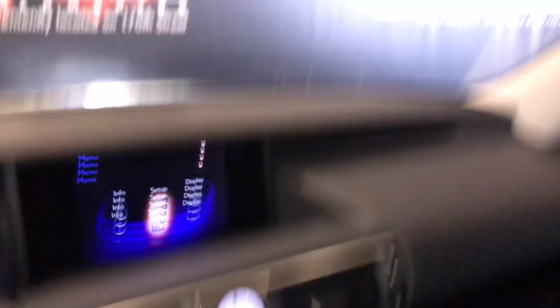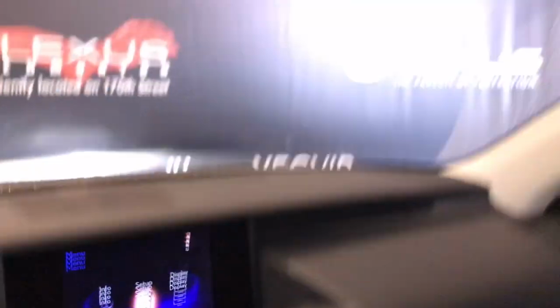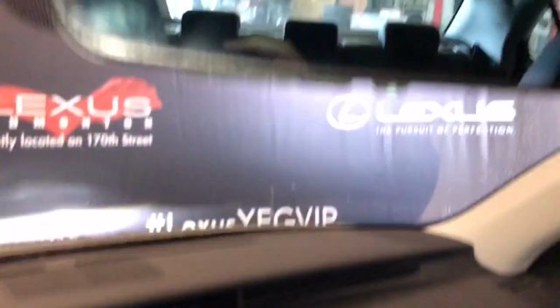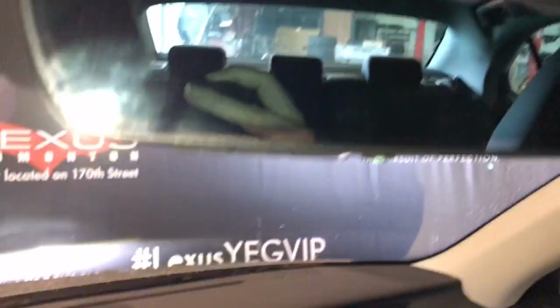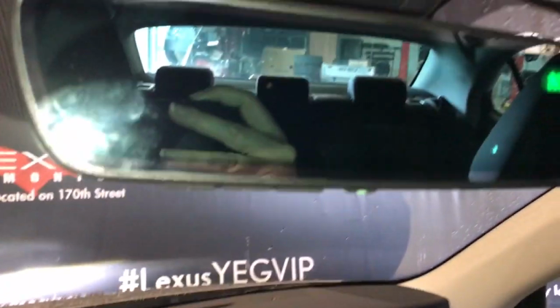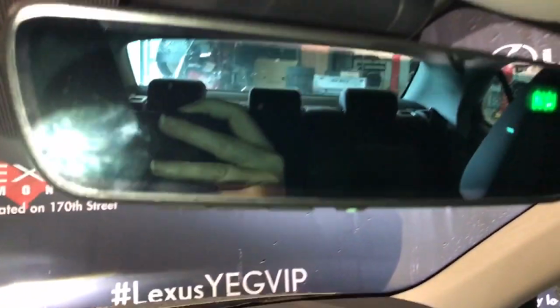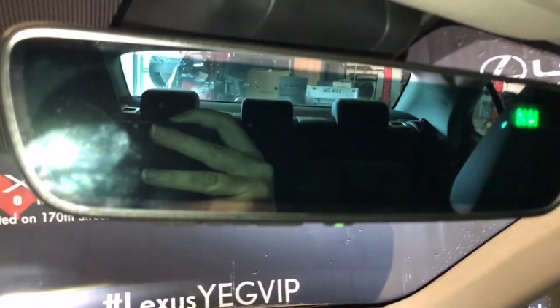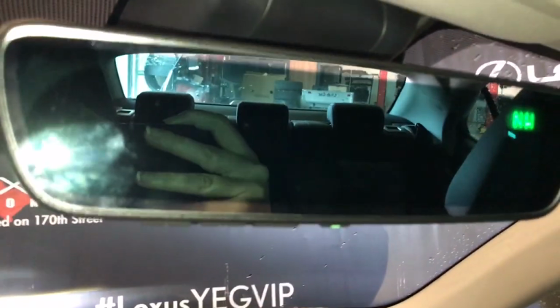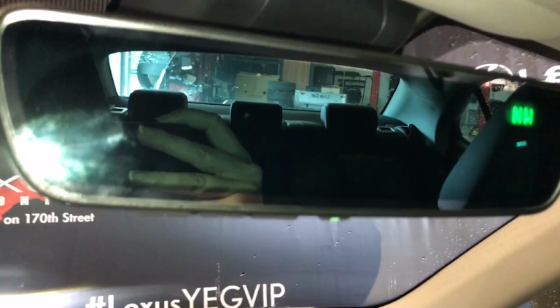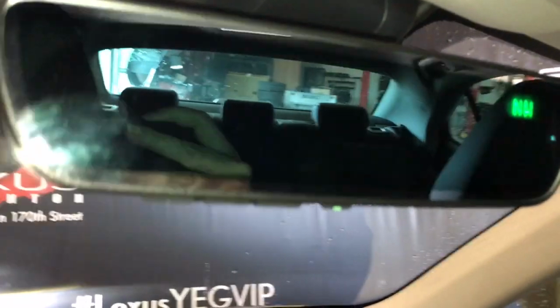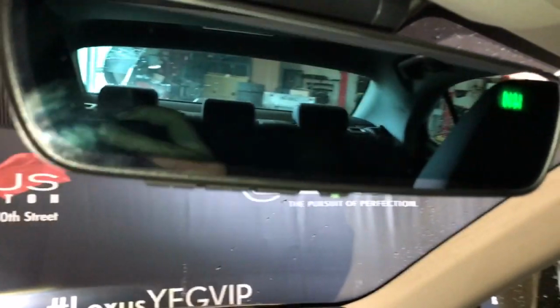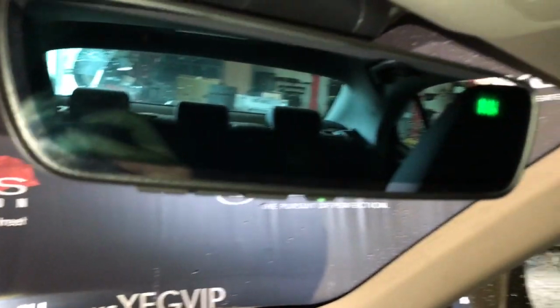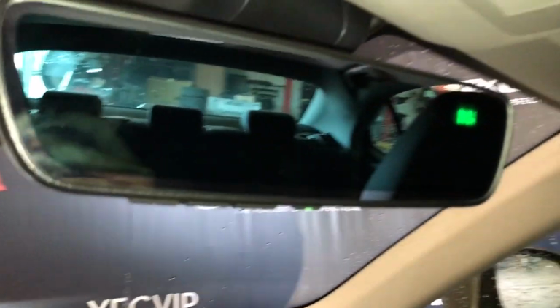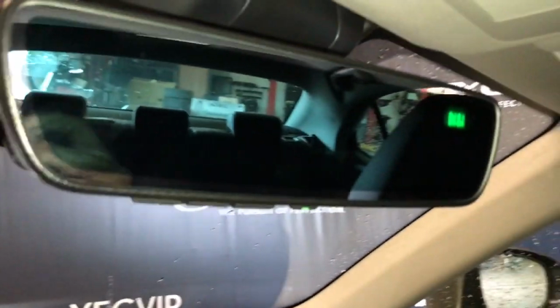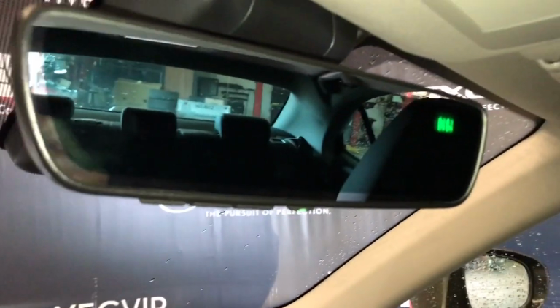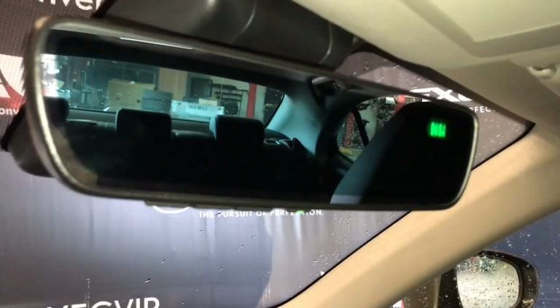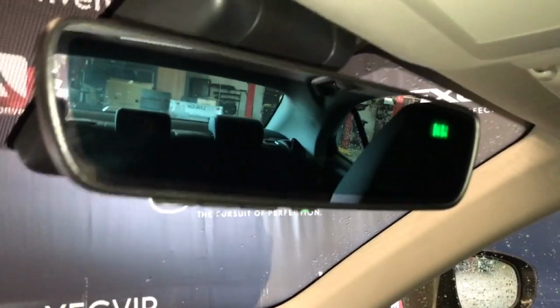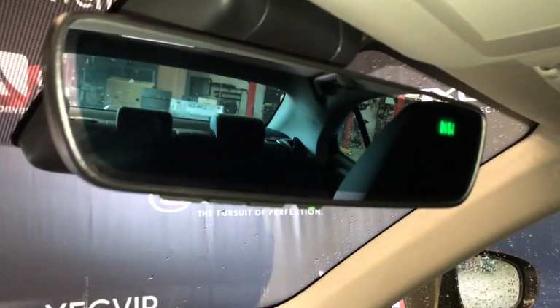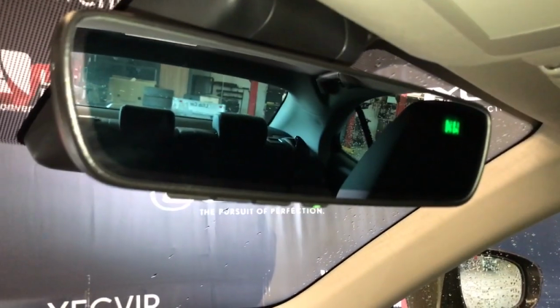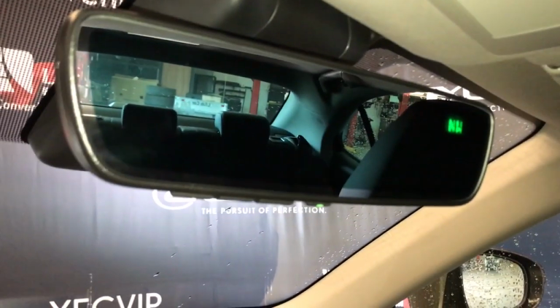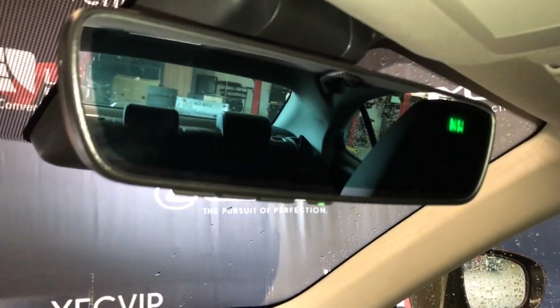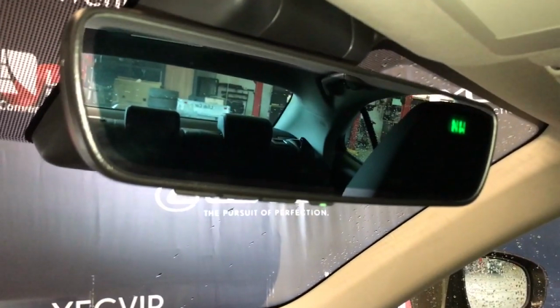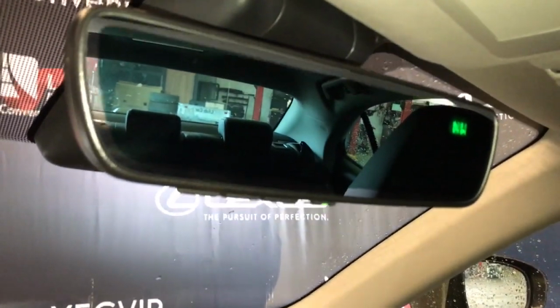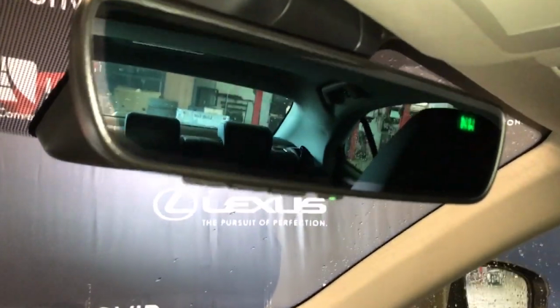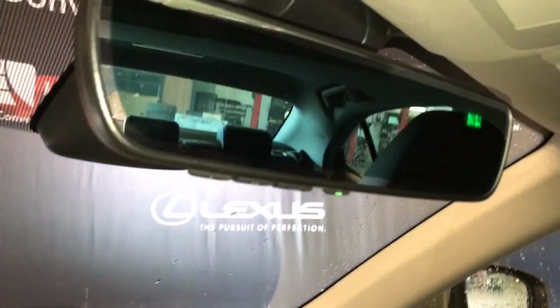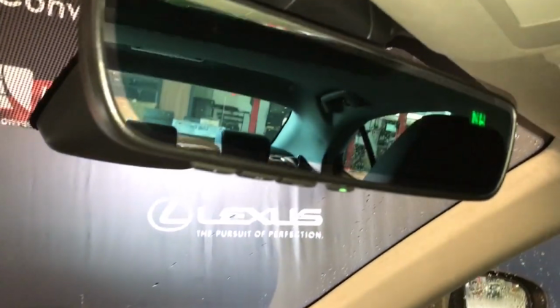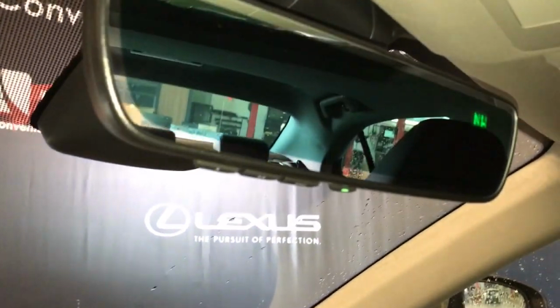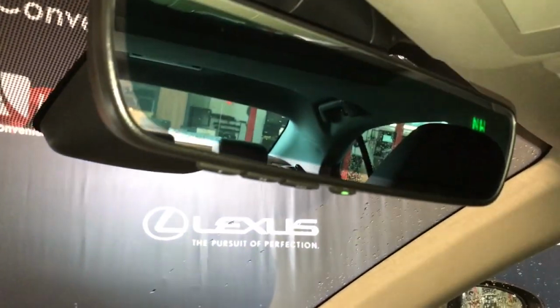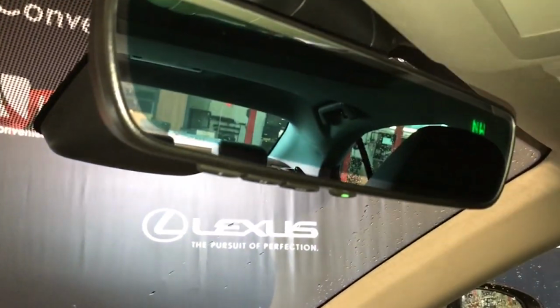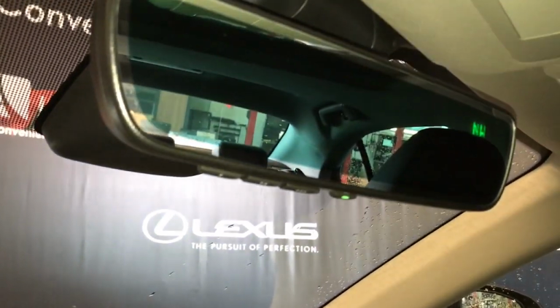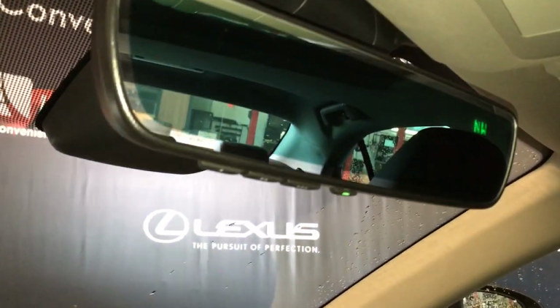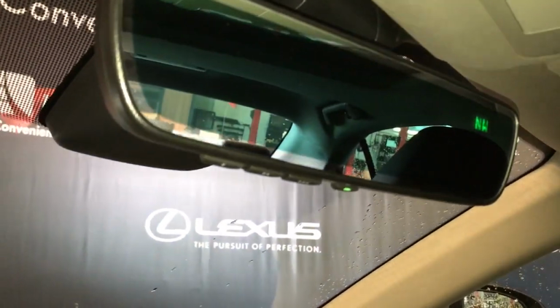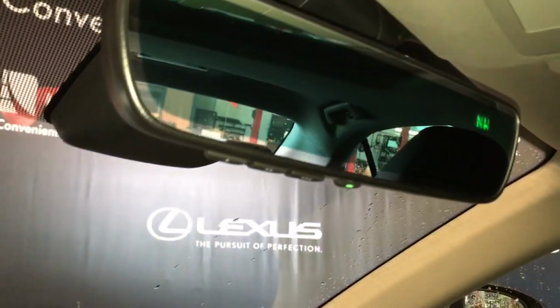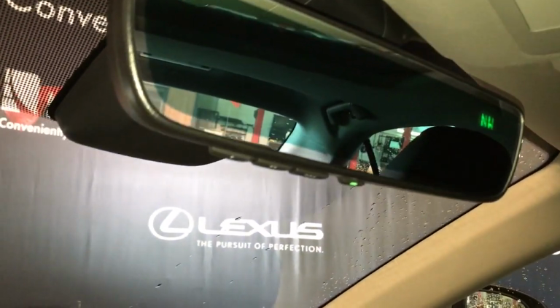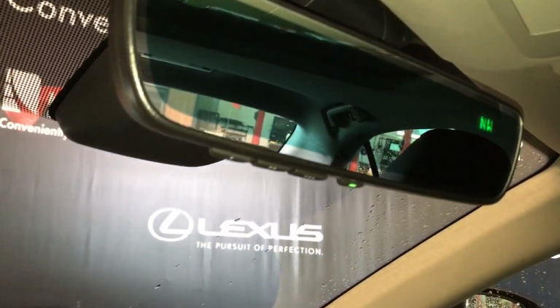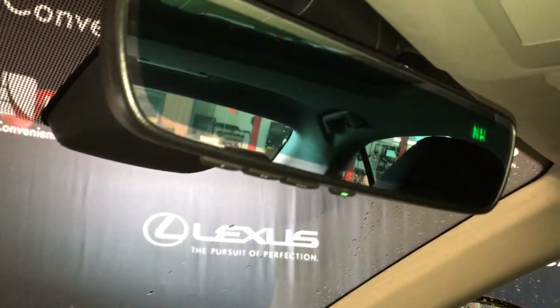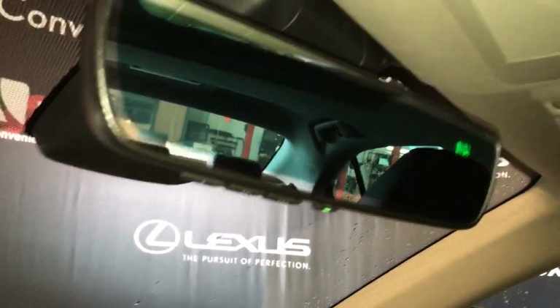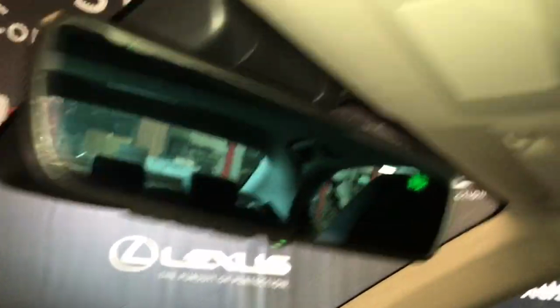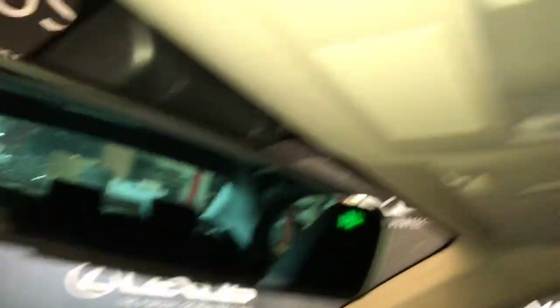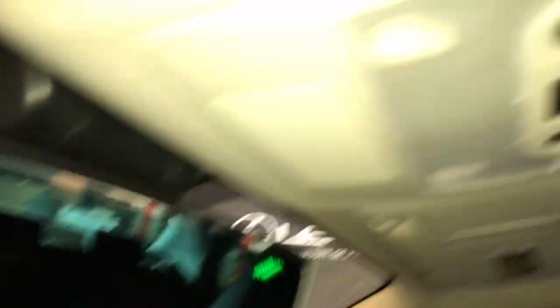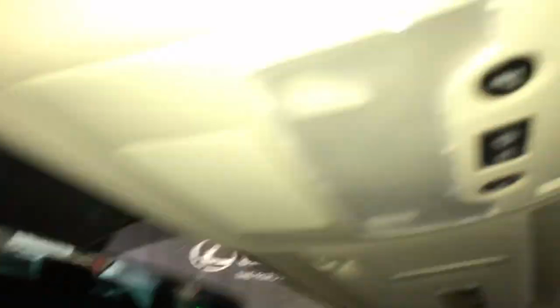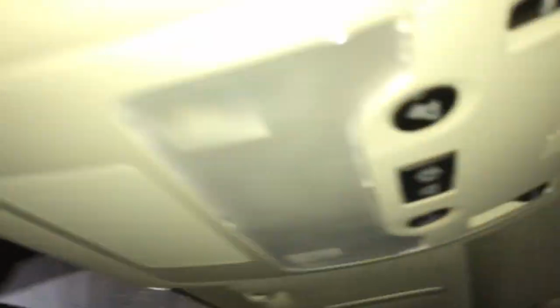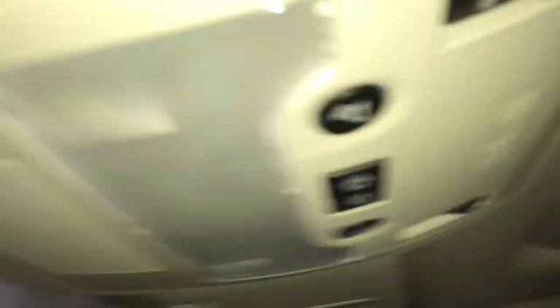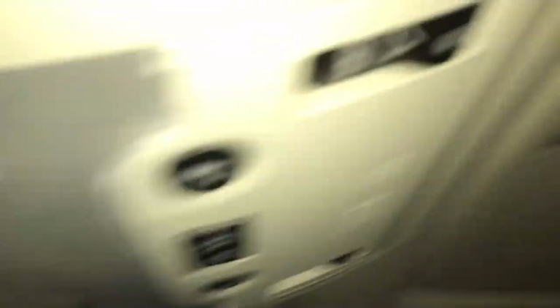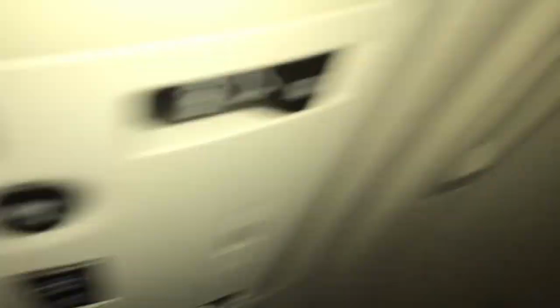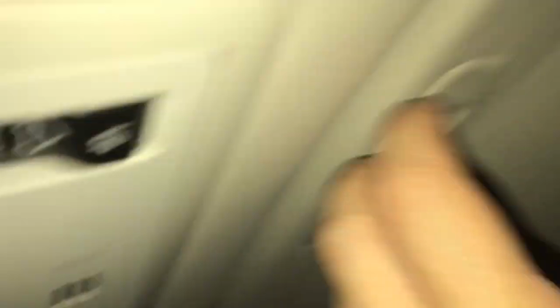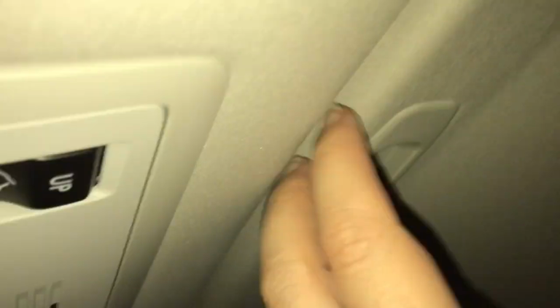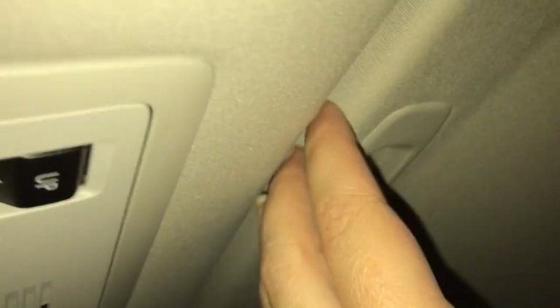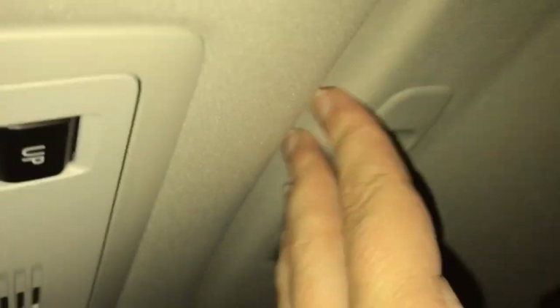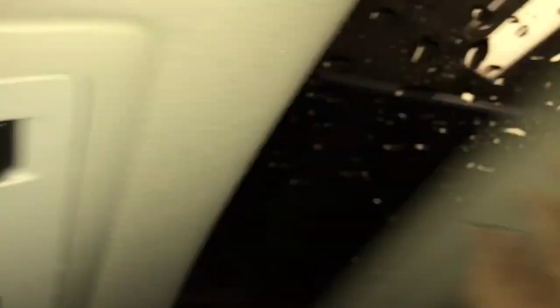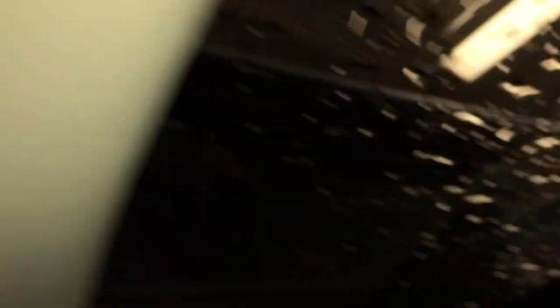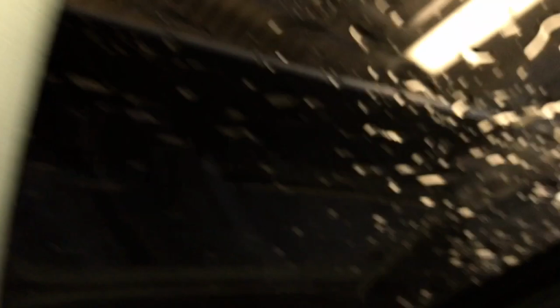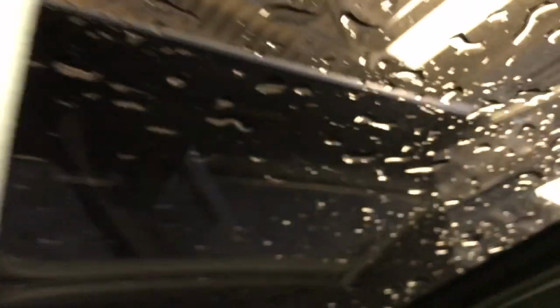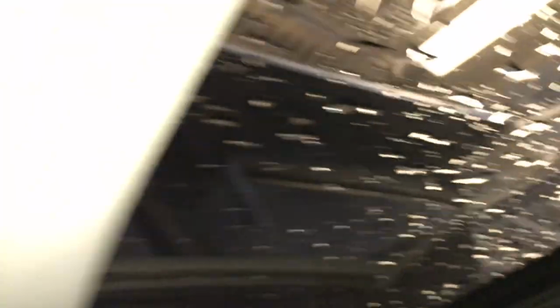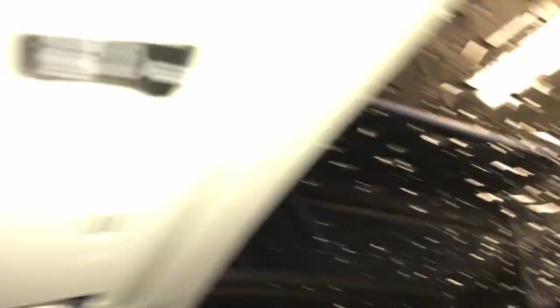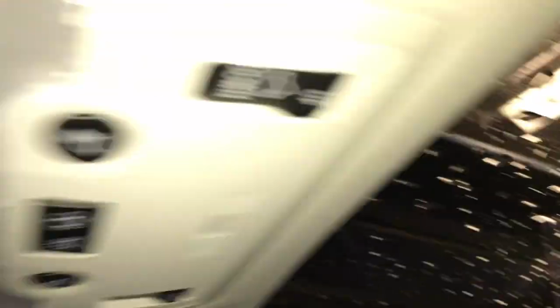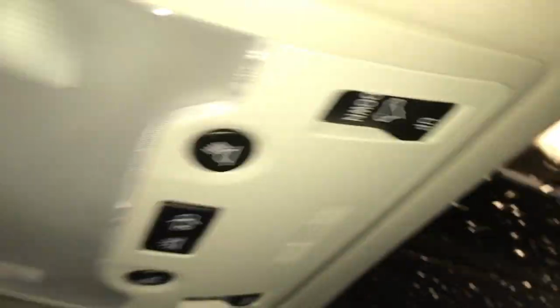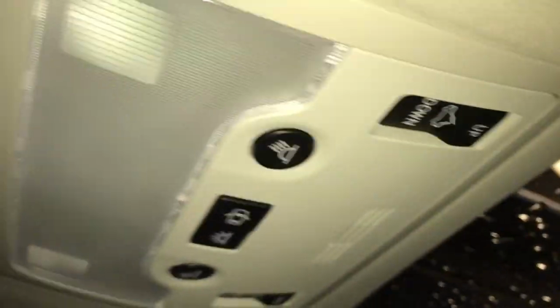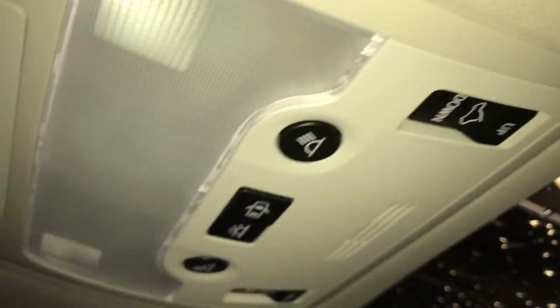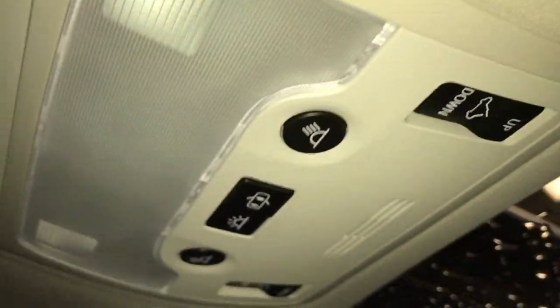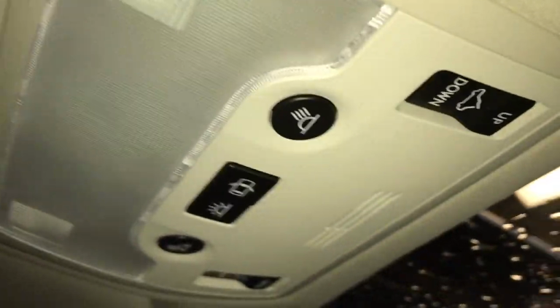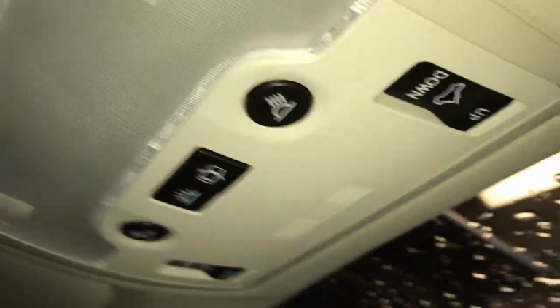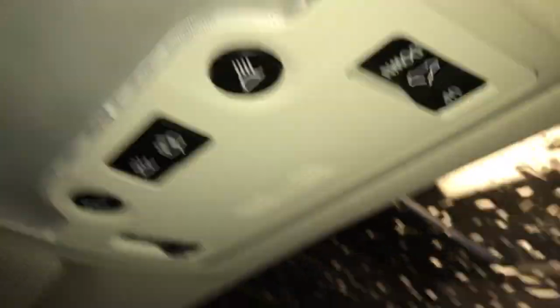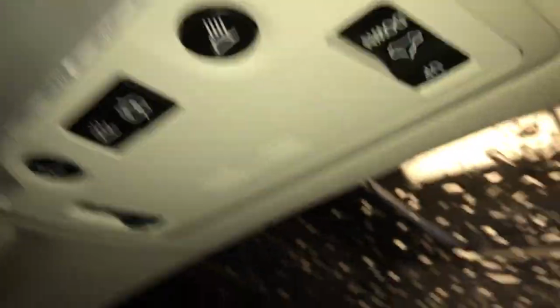The rear view mirror is power auto dimming with a digital compass, three garage door openers, with manual sunshade and power moonroof.